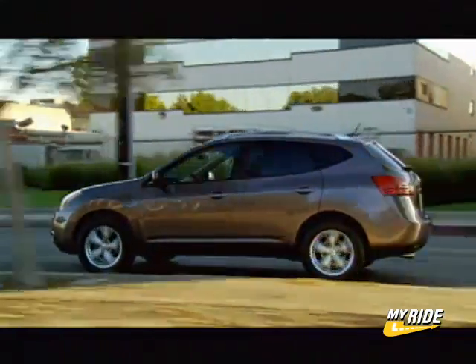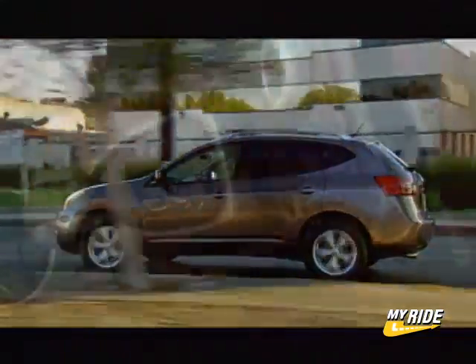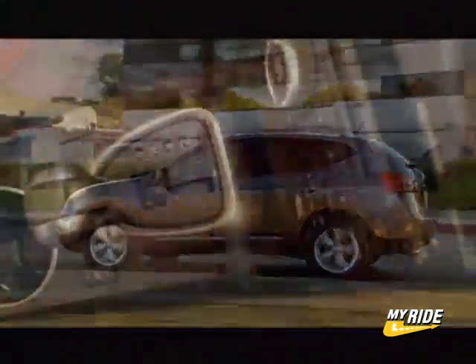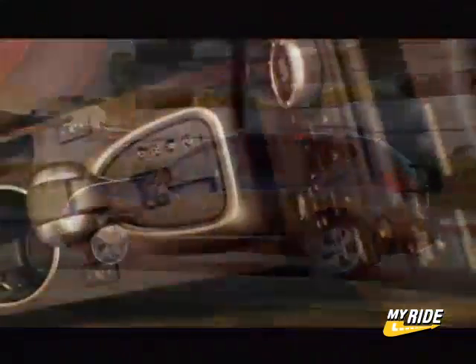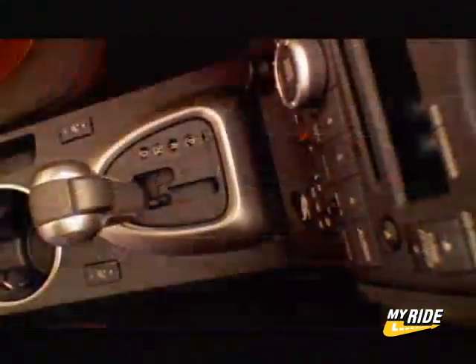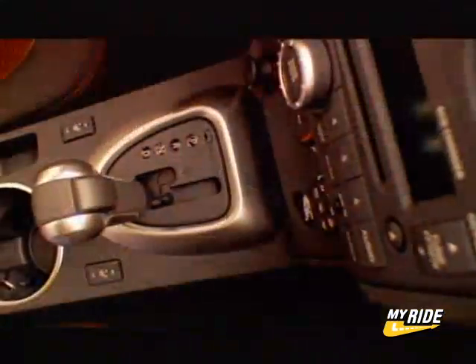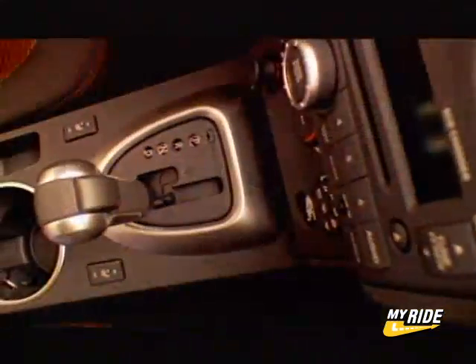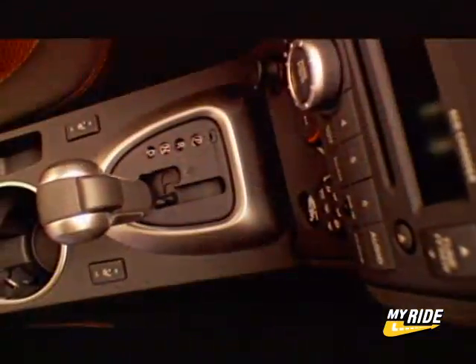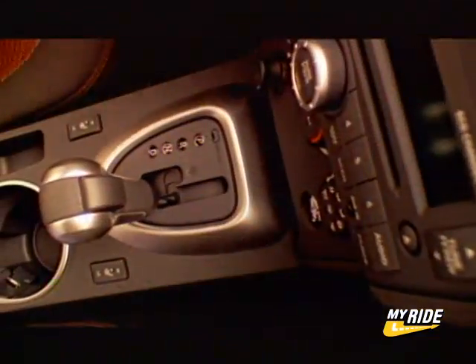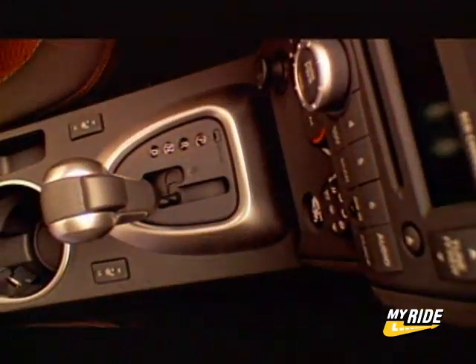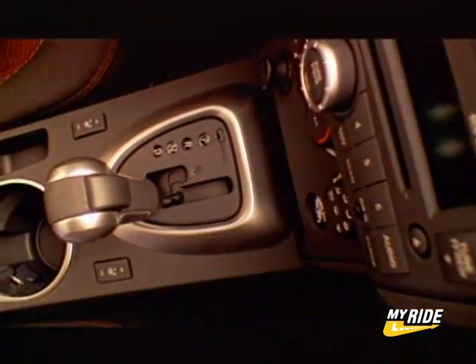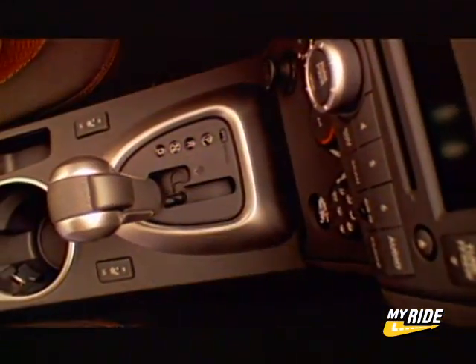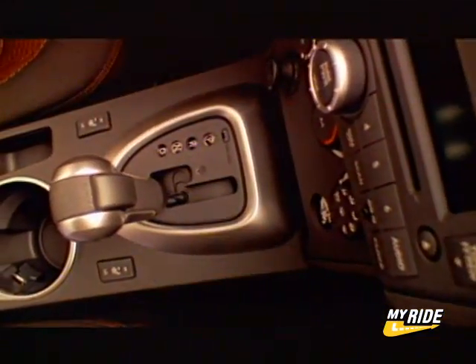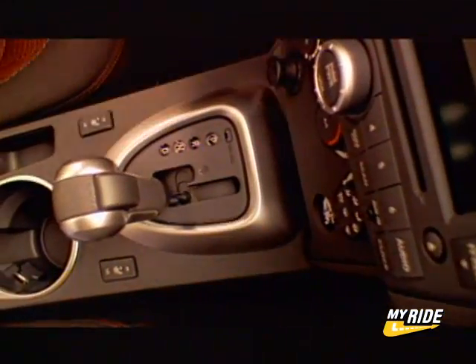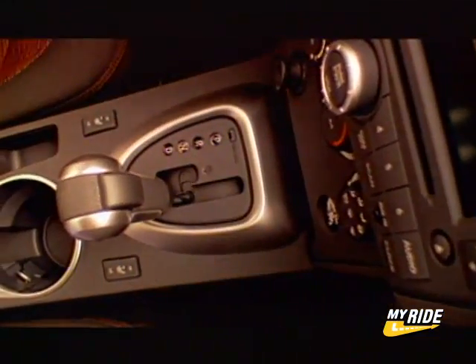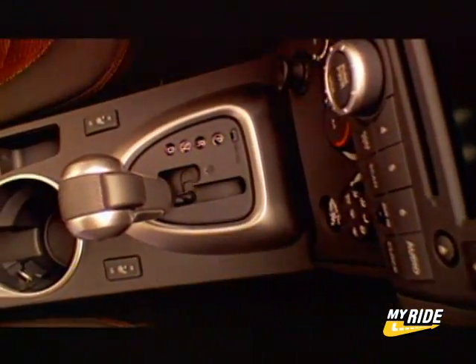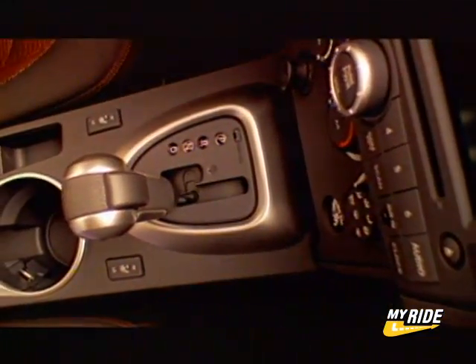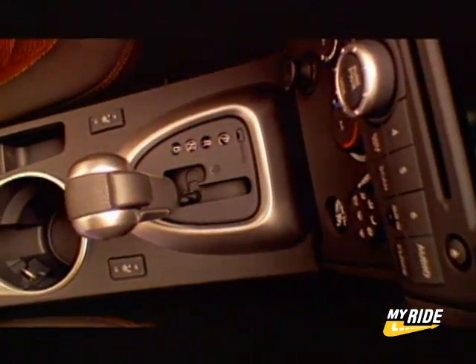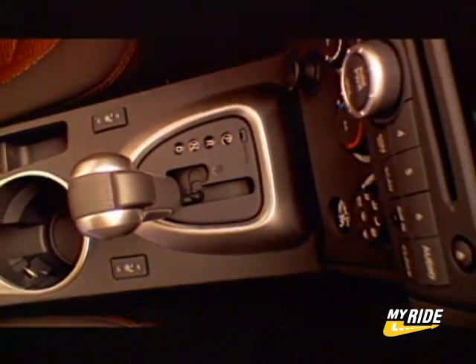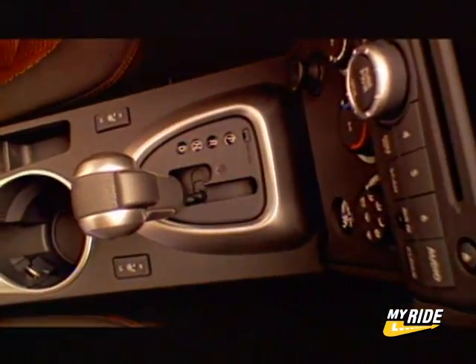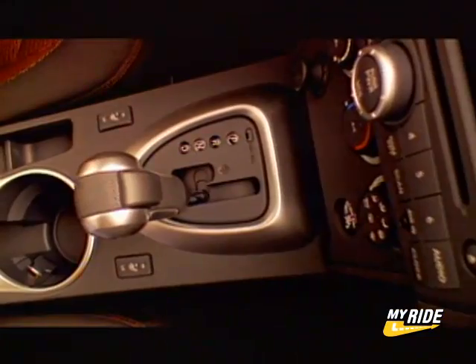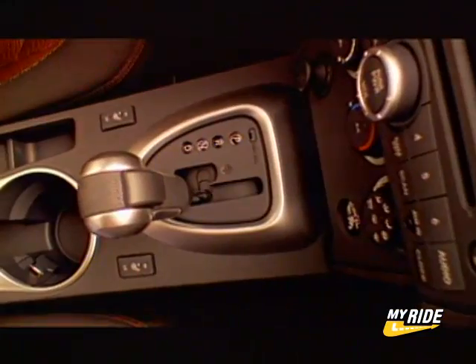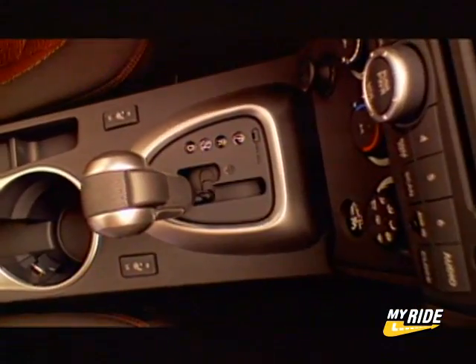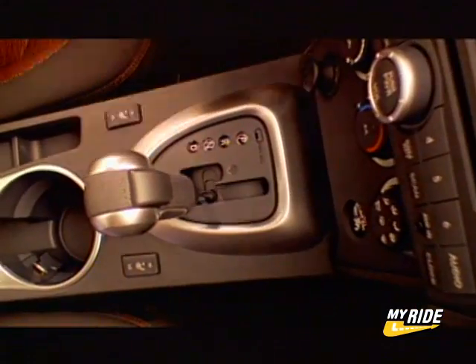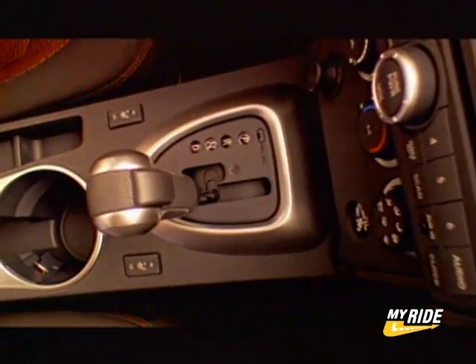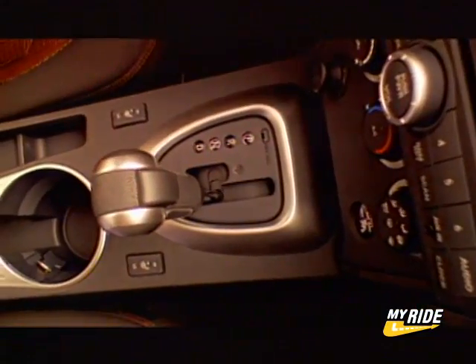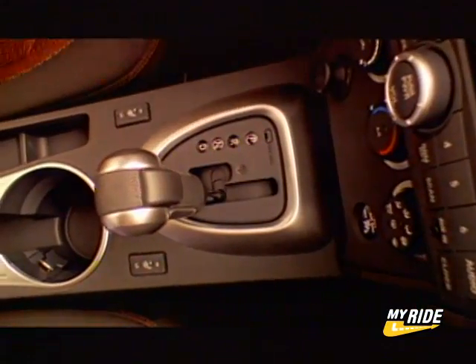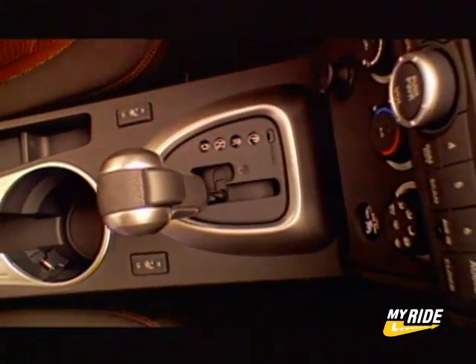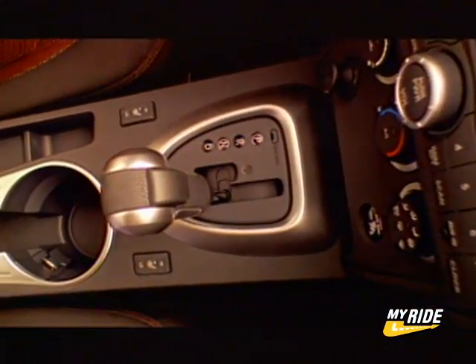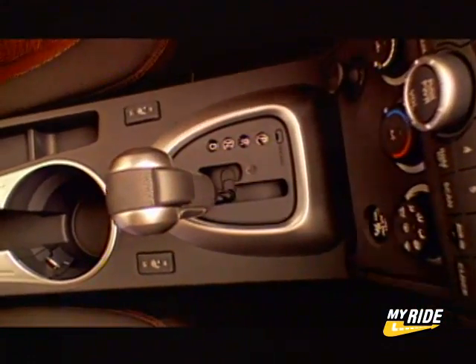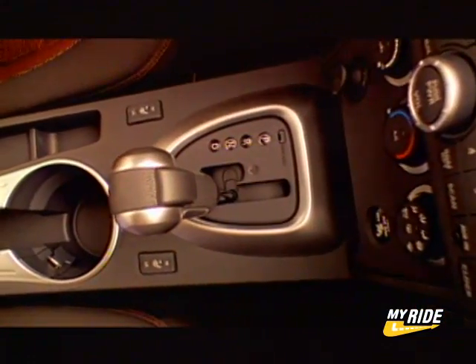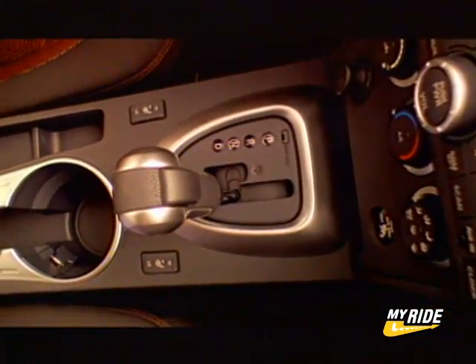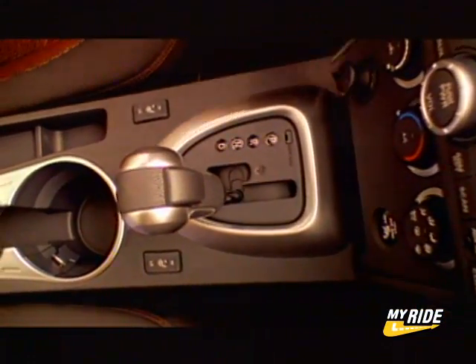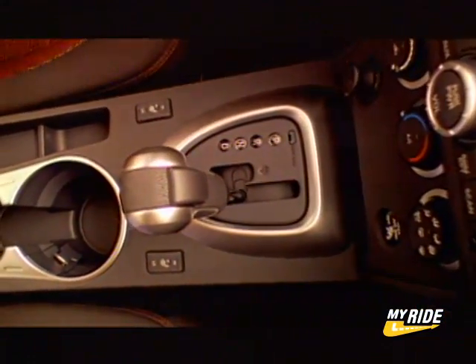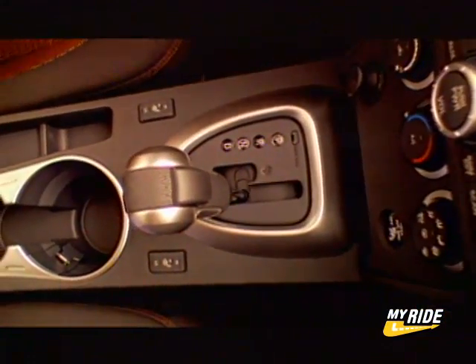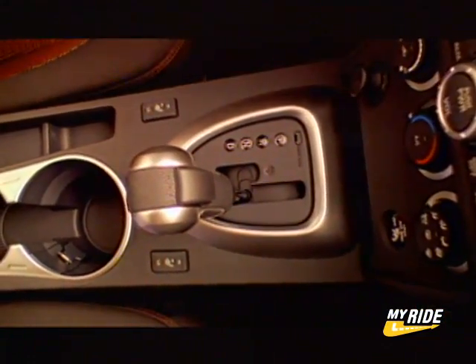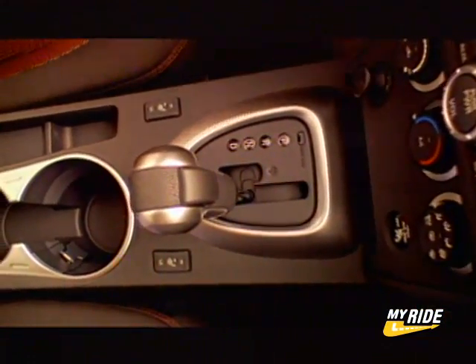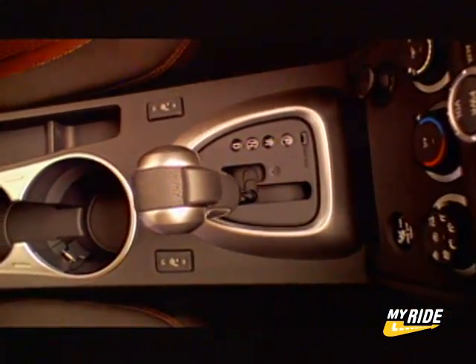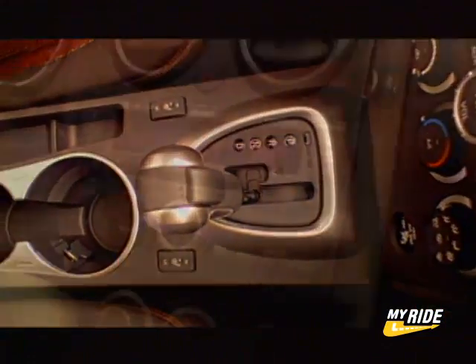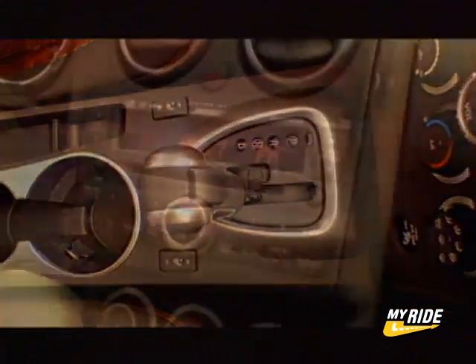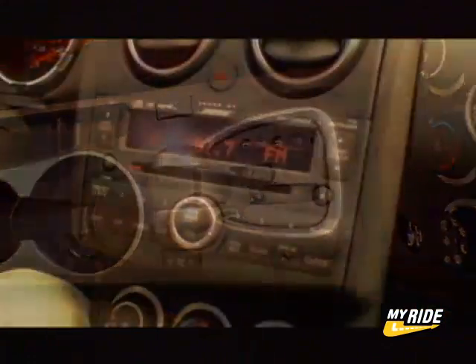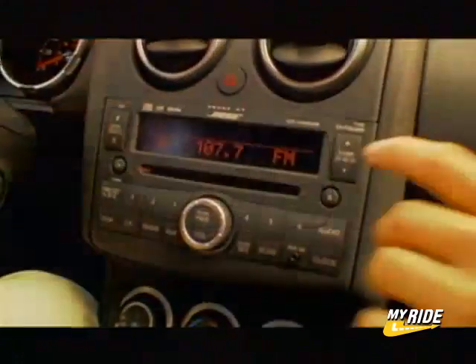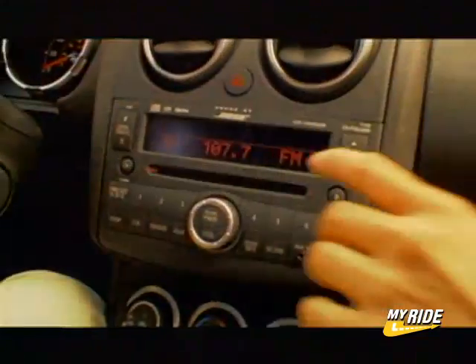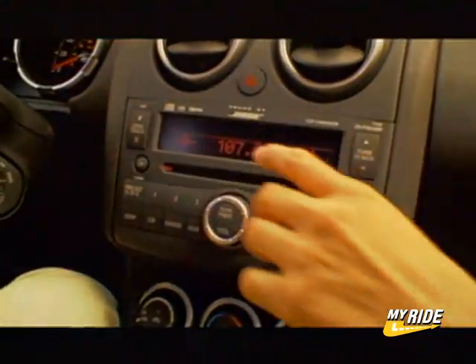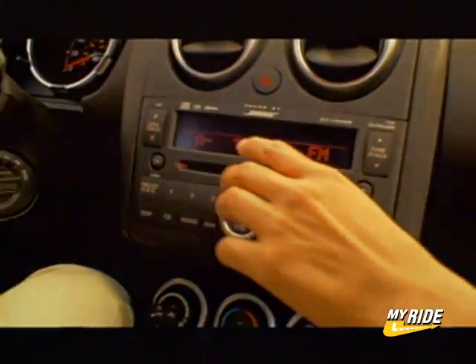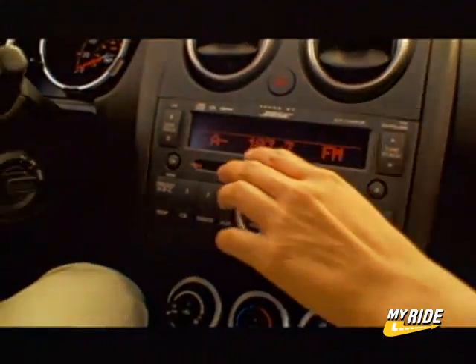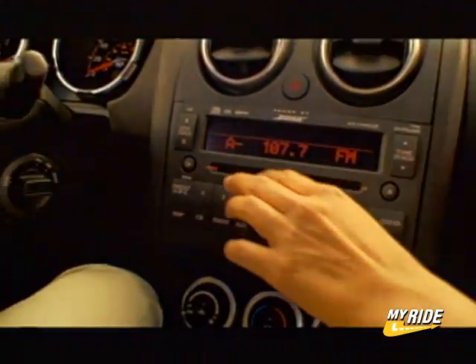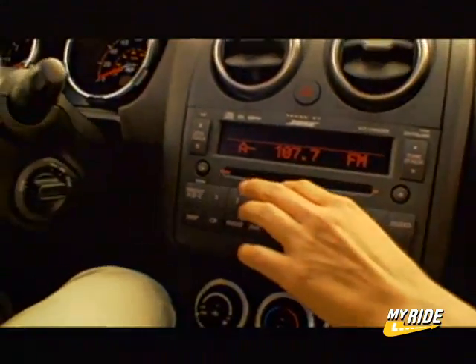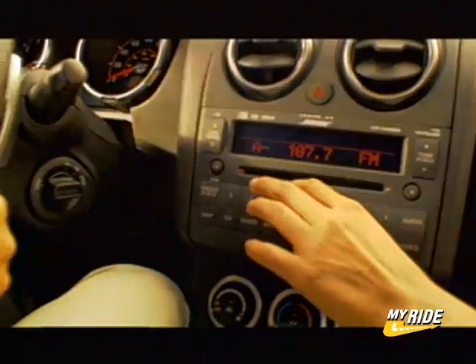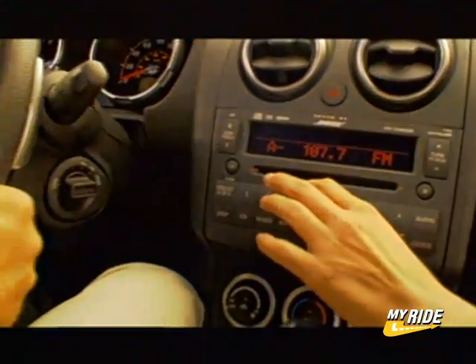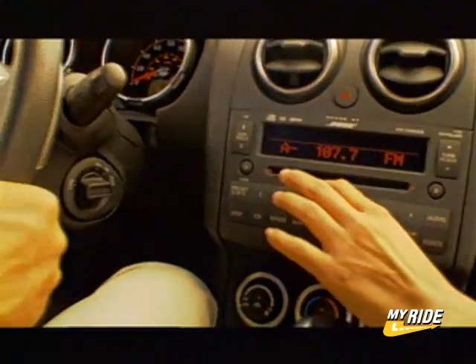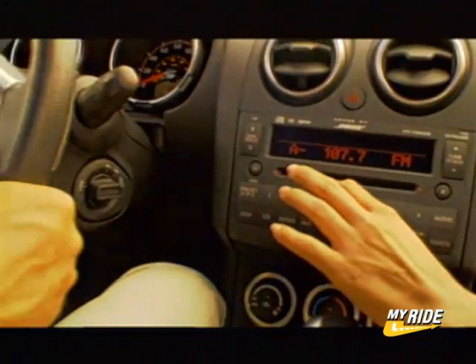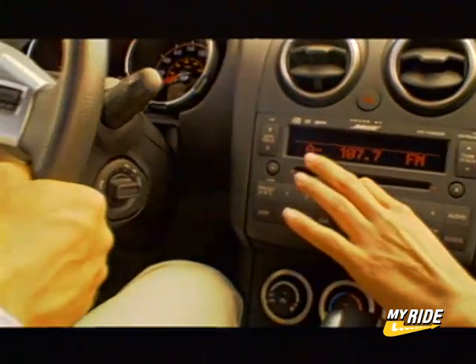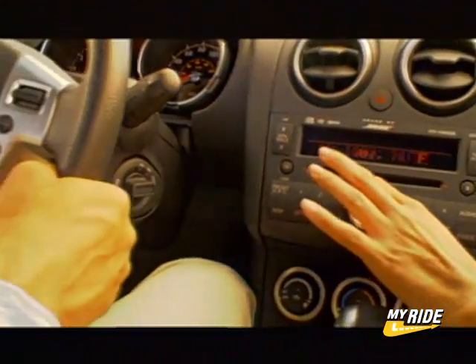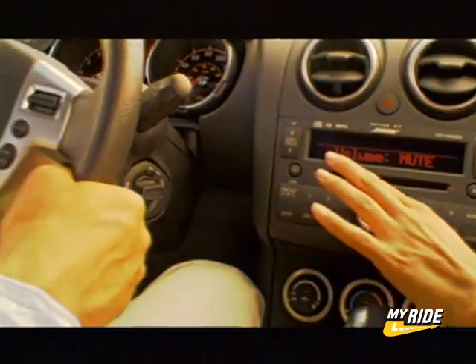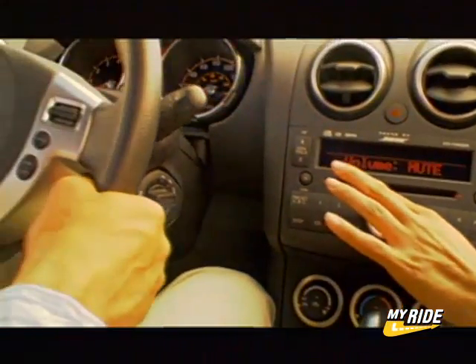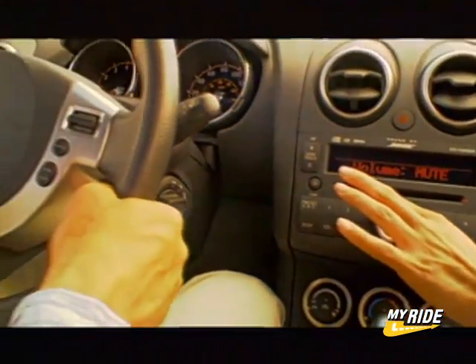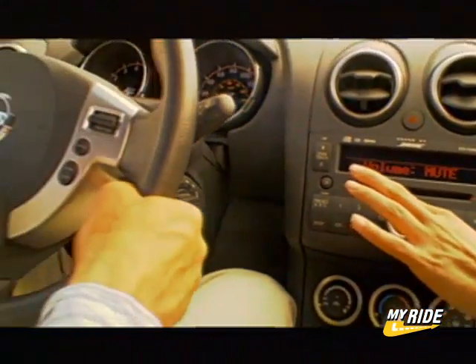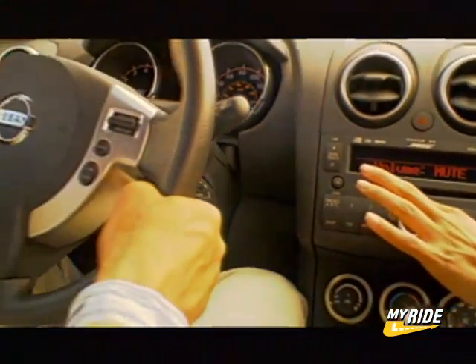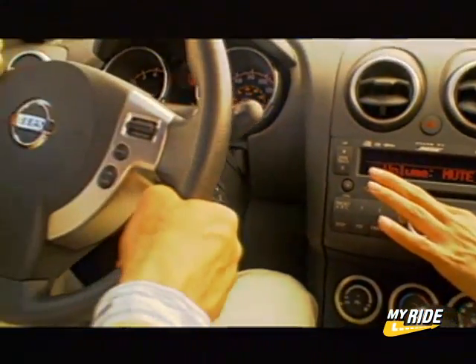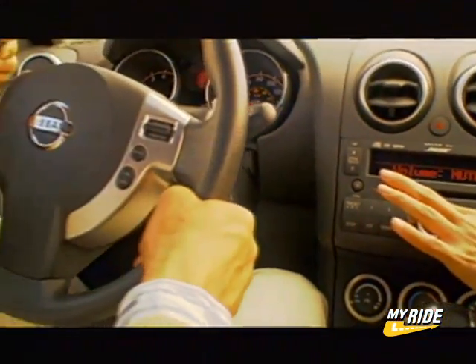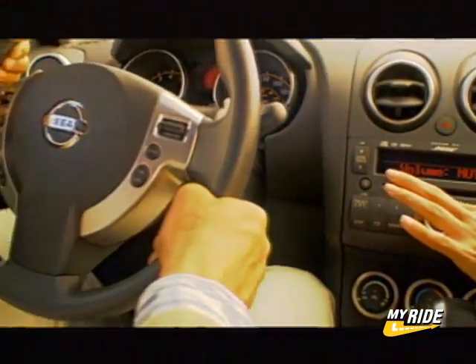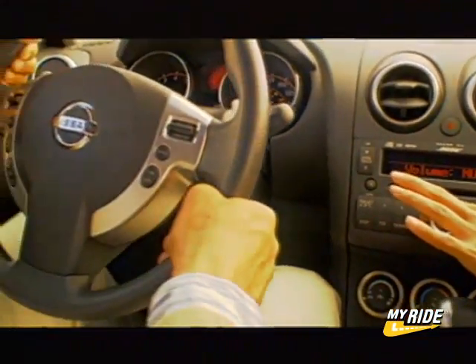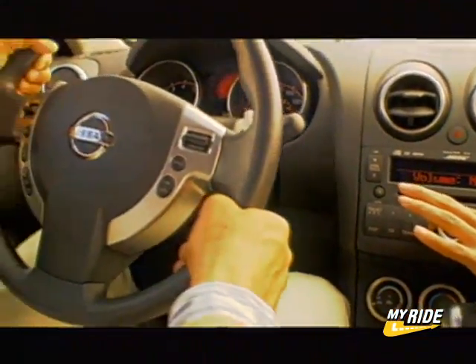Inside, the Rogue does better as Nissan has been making an effort to improve its cabins. The controls, amenities, and styling all appear to be well thought out.